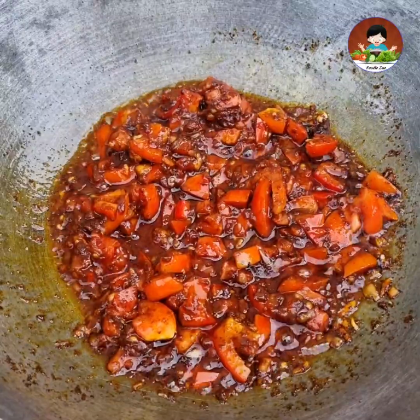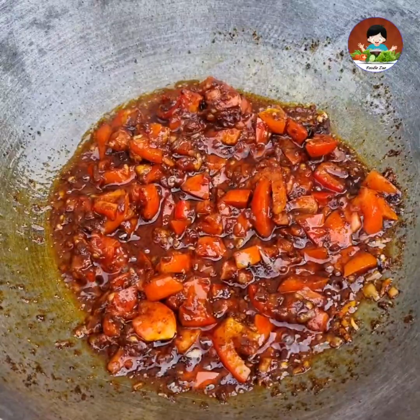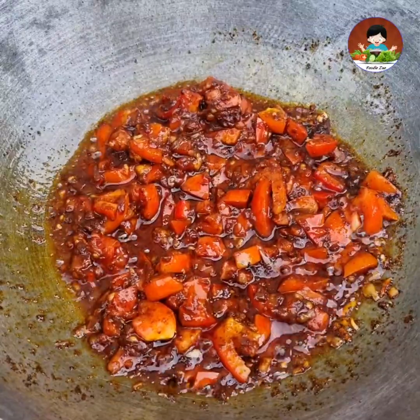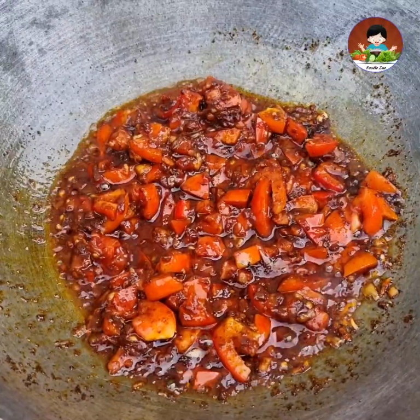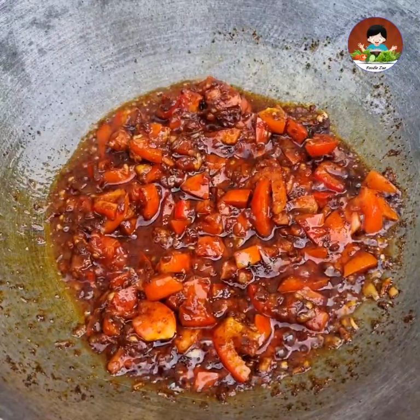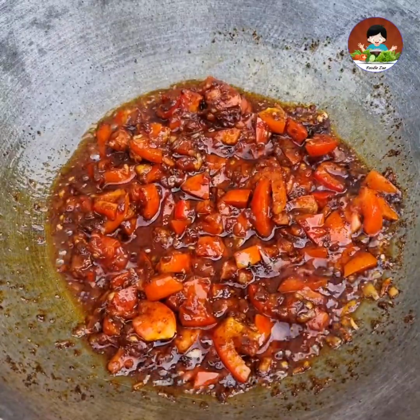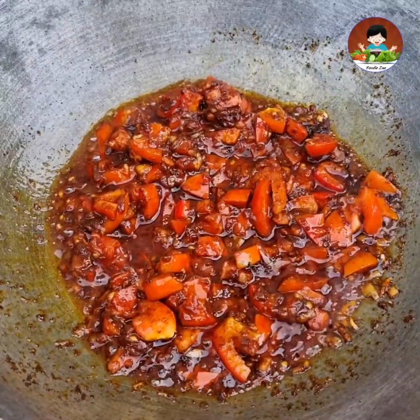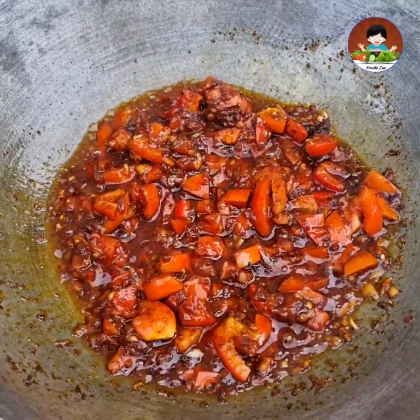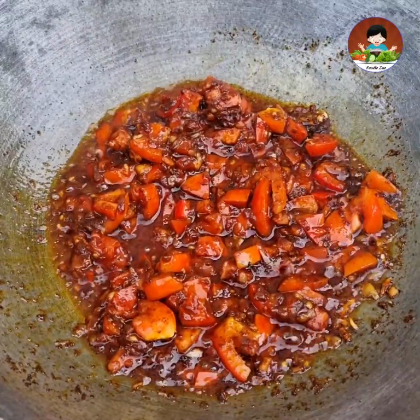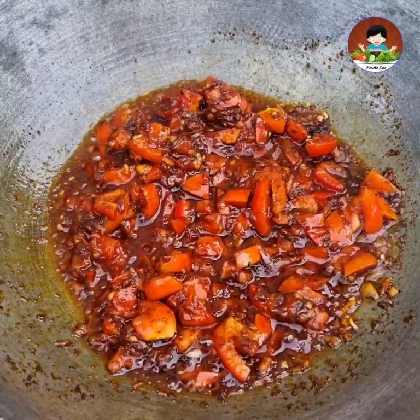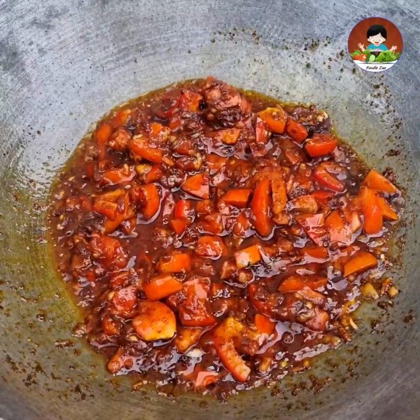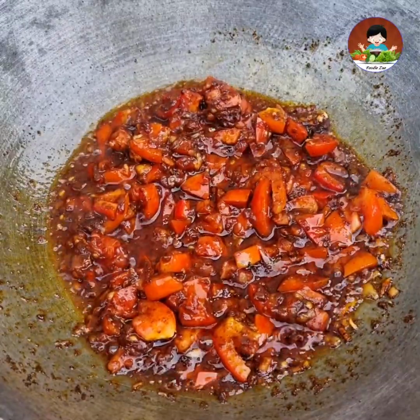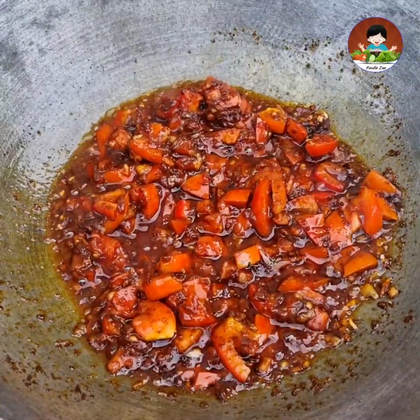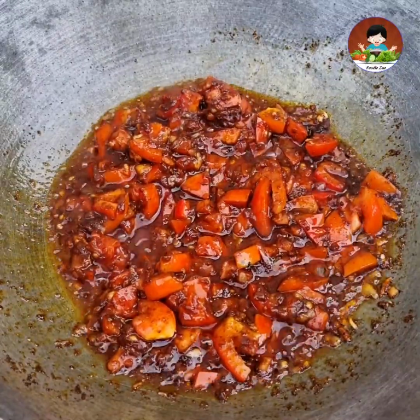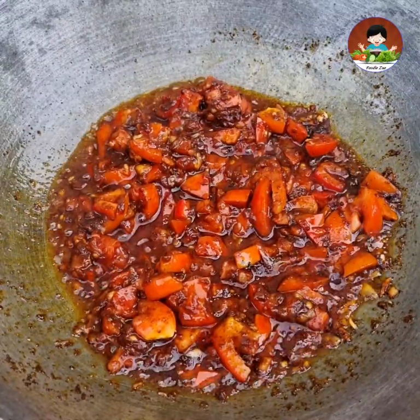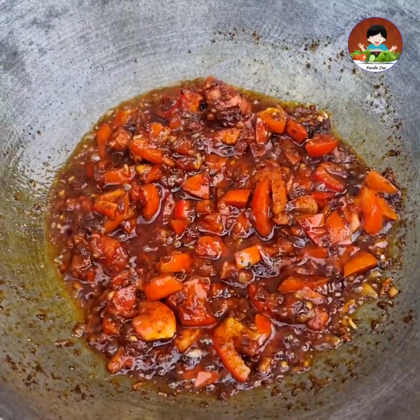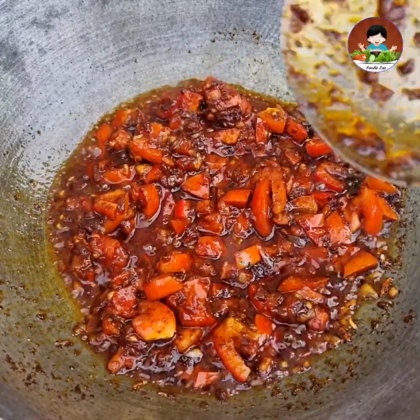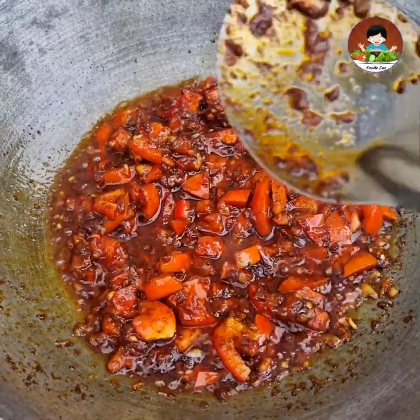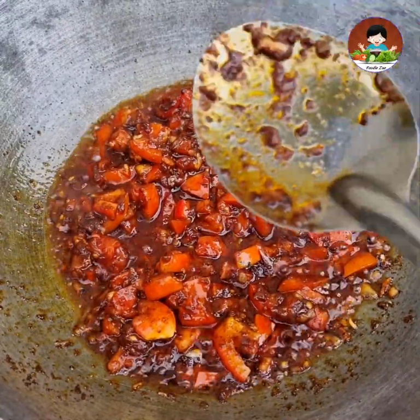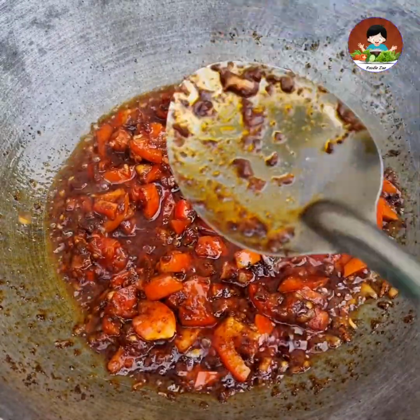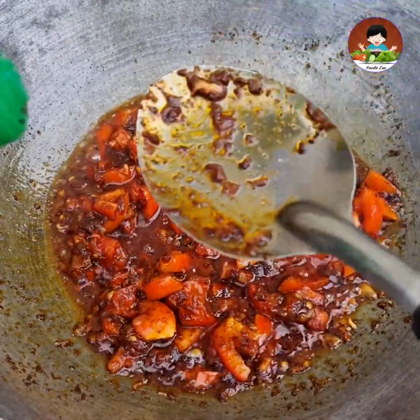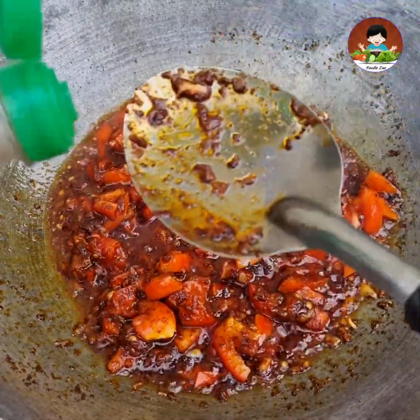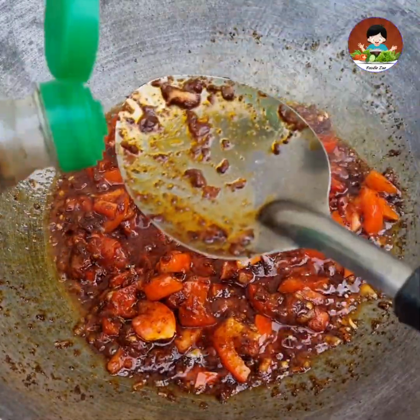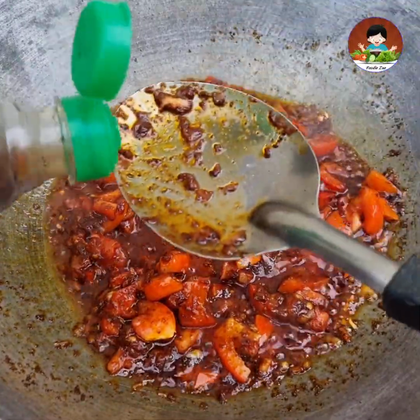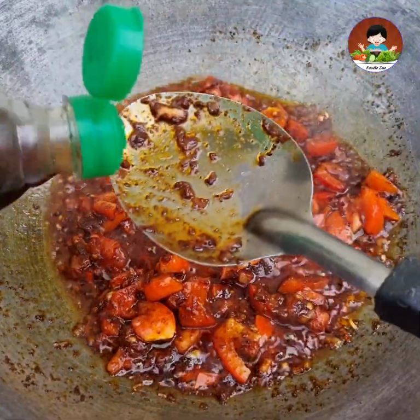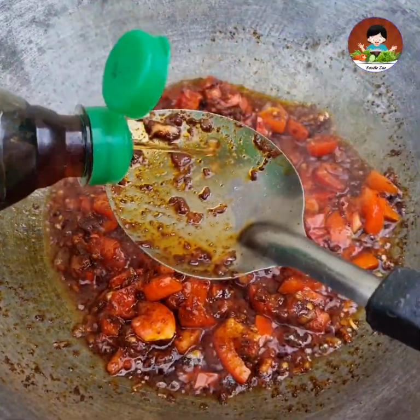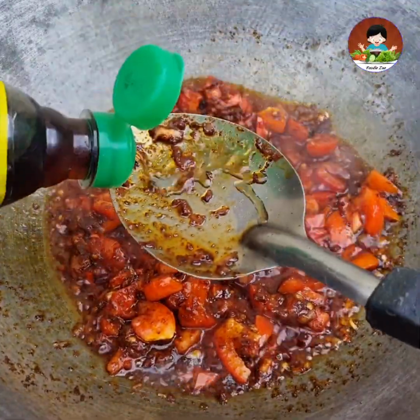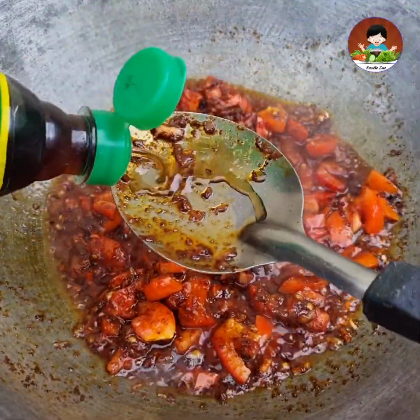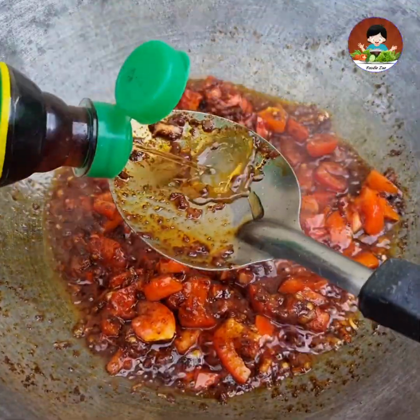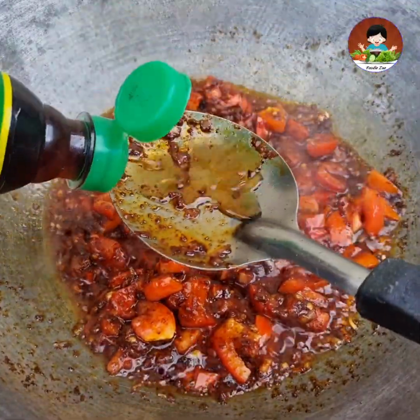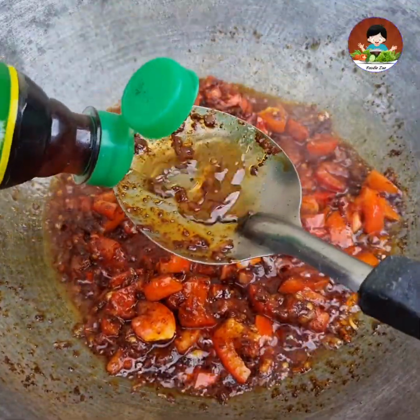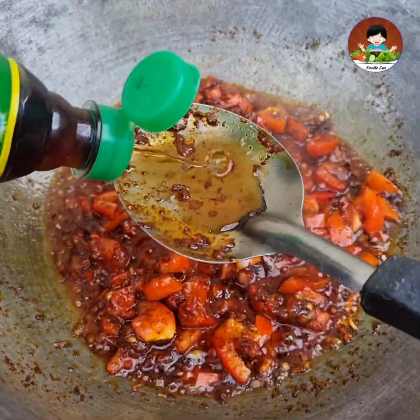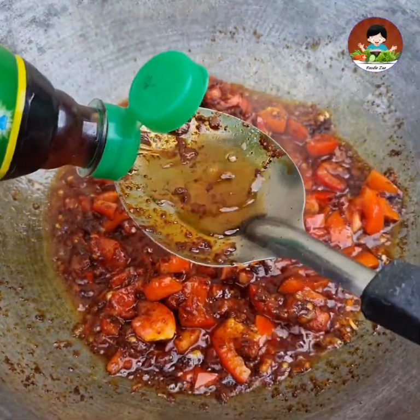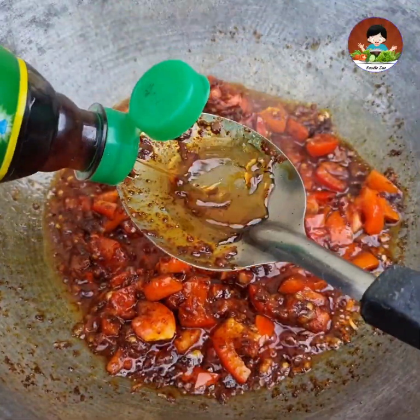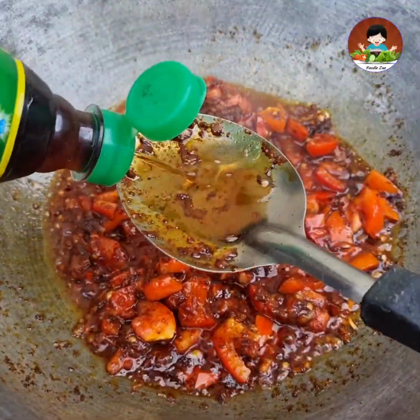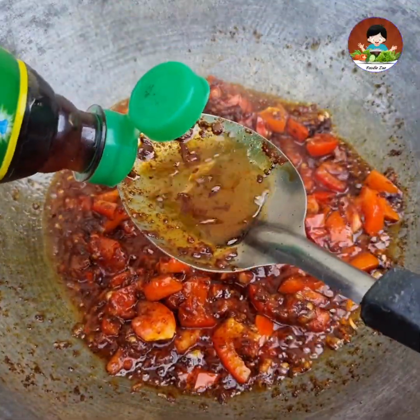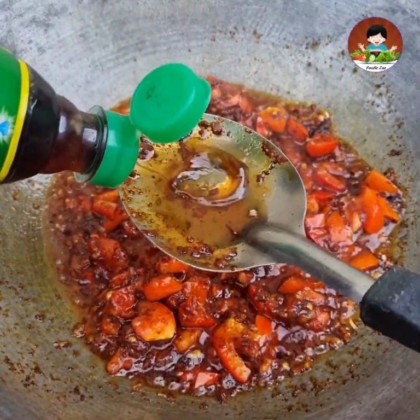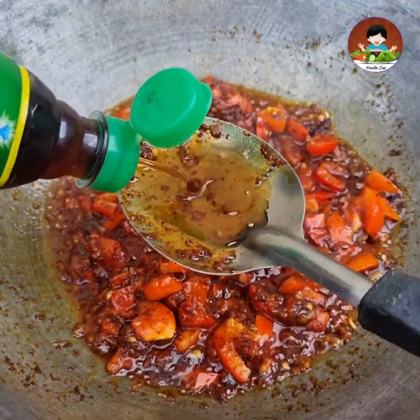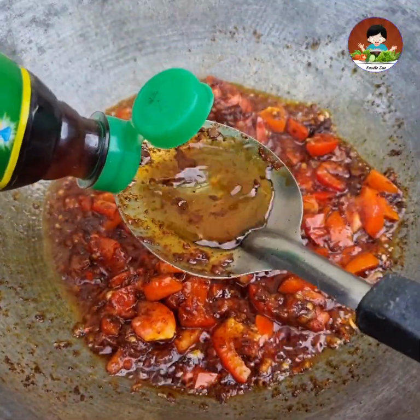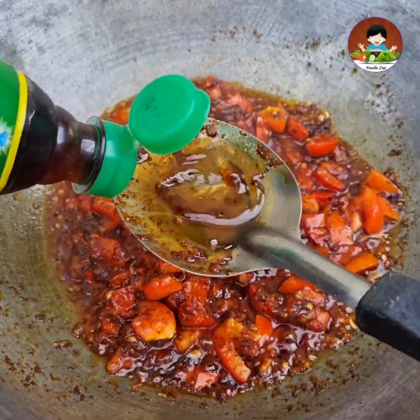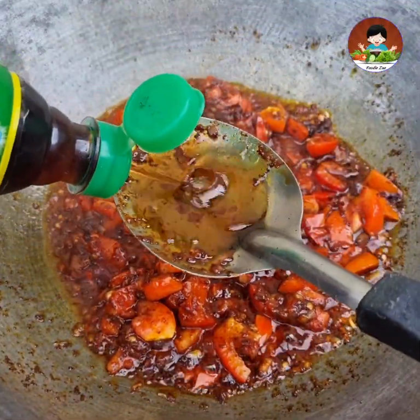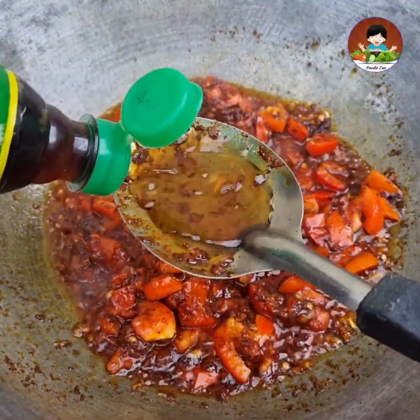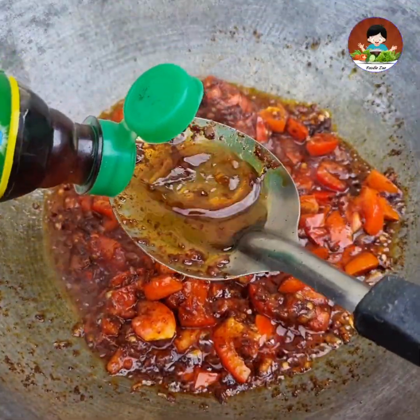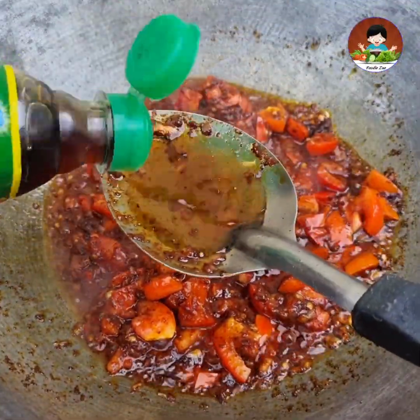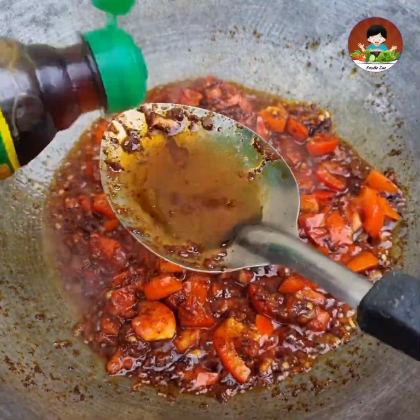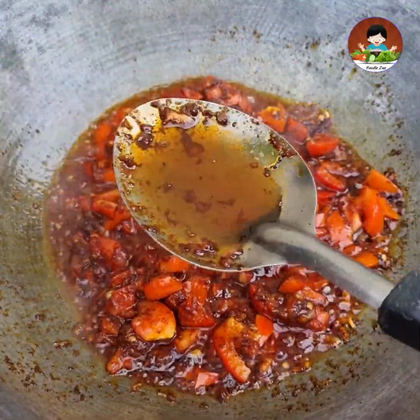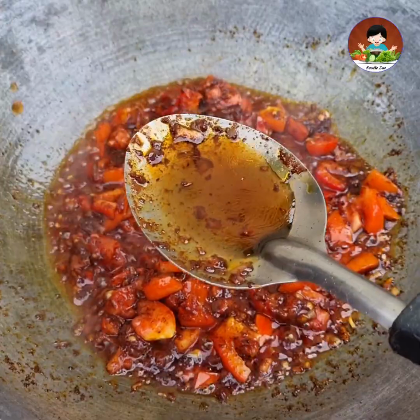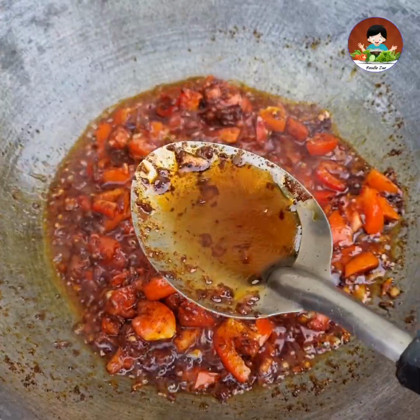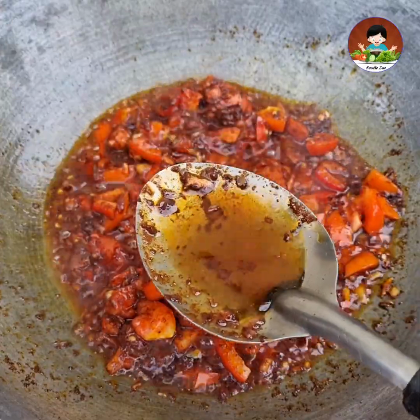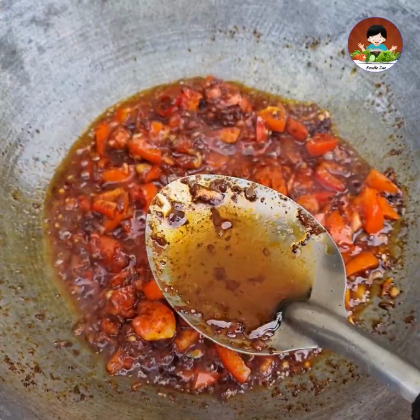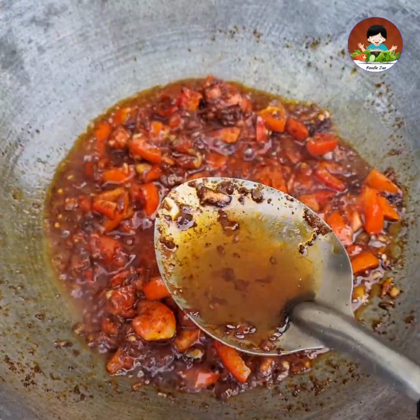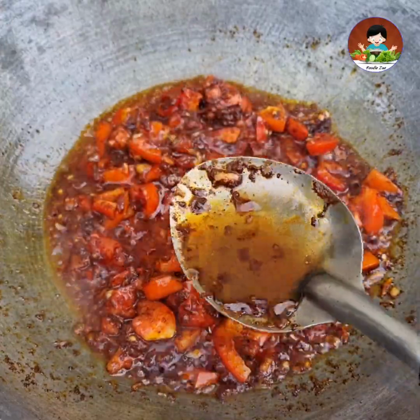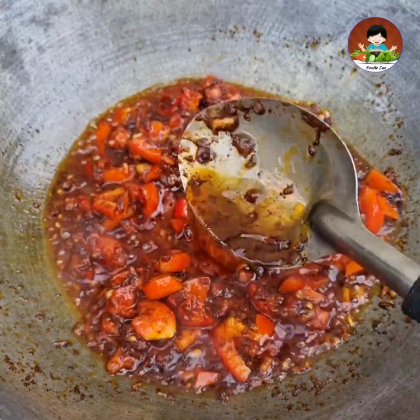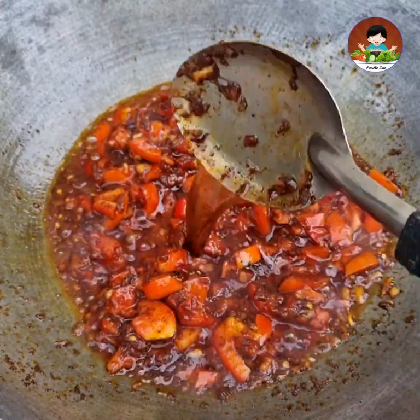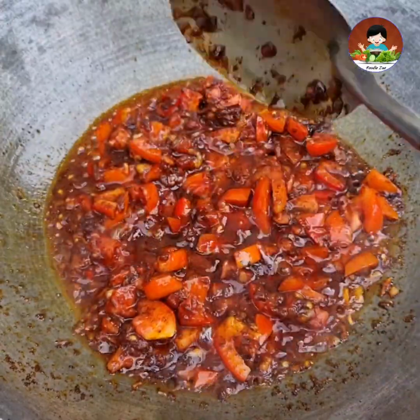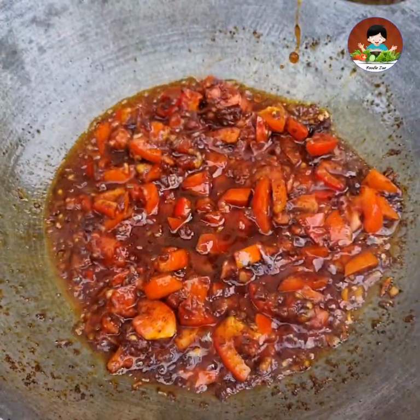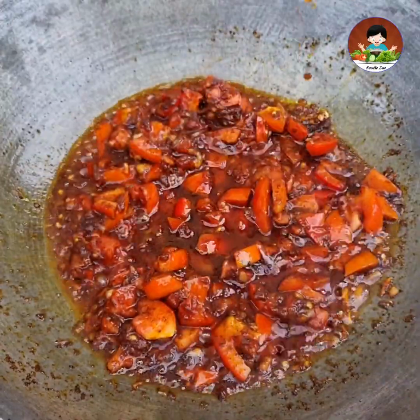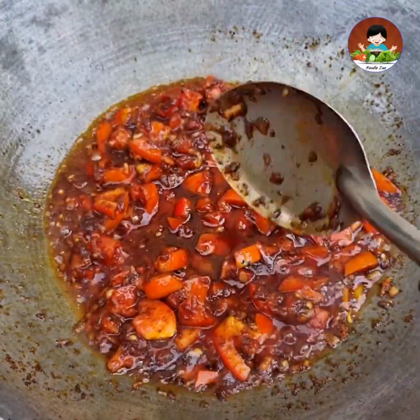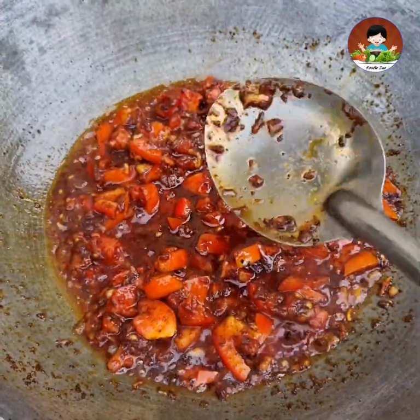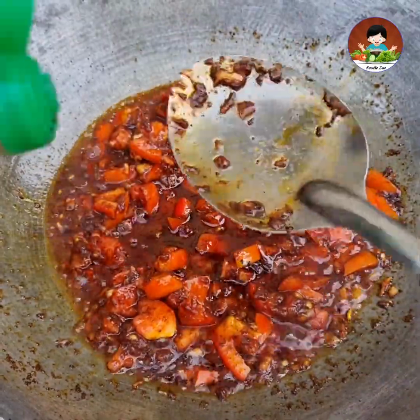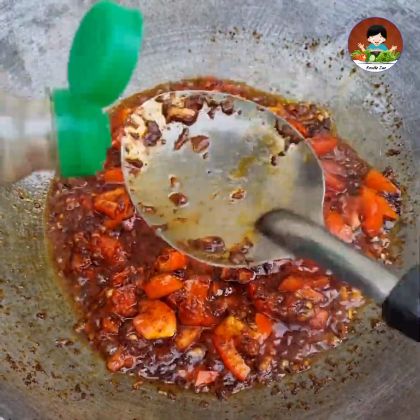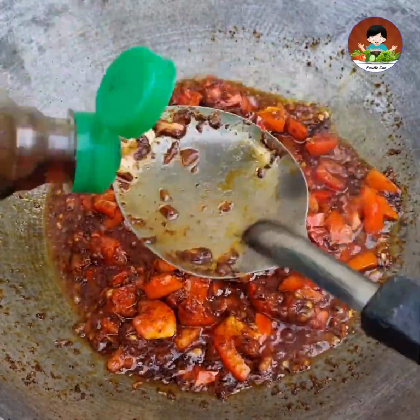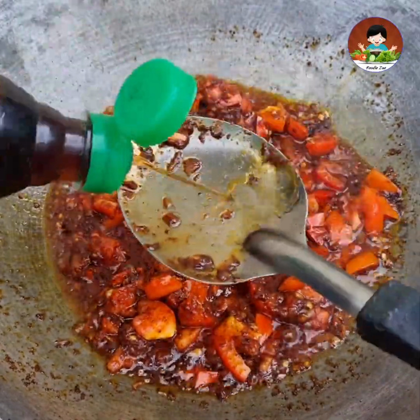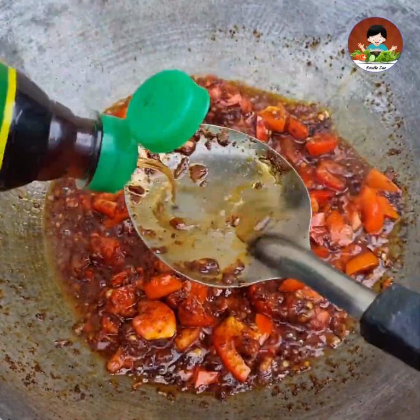We will cook the chicken with the meat. We will cook the chicken with the chicken.